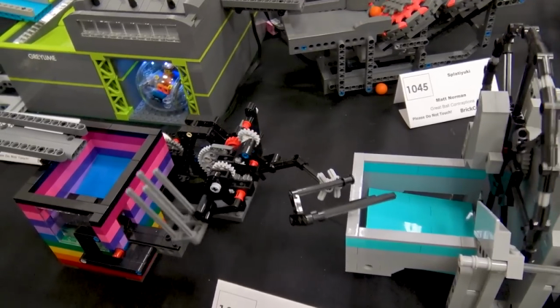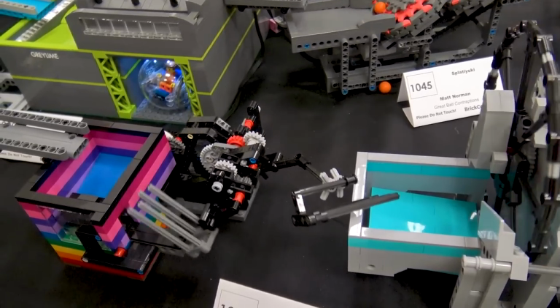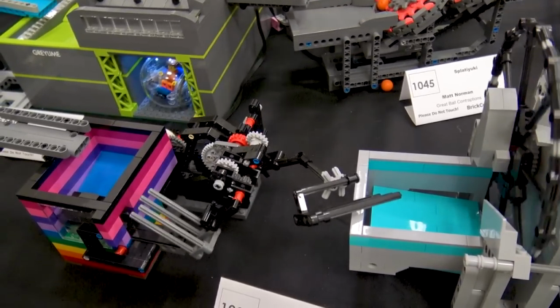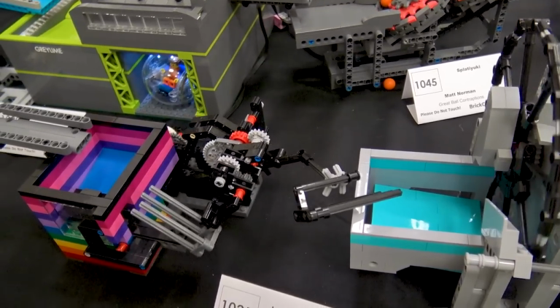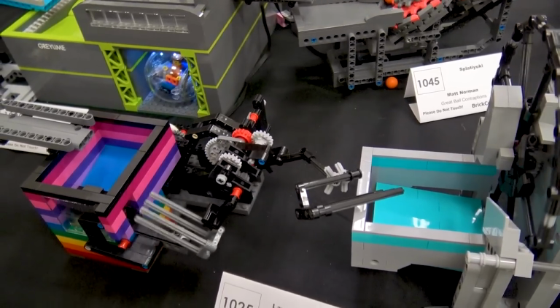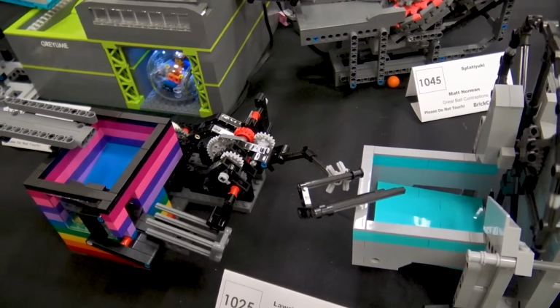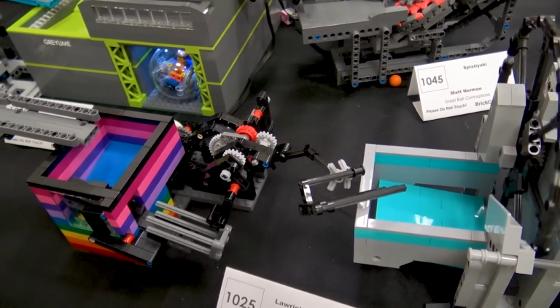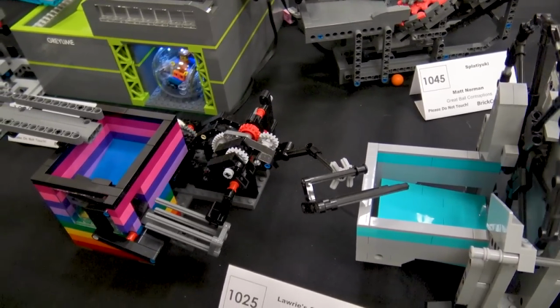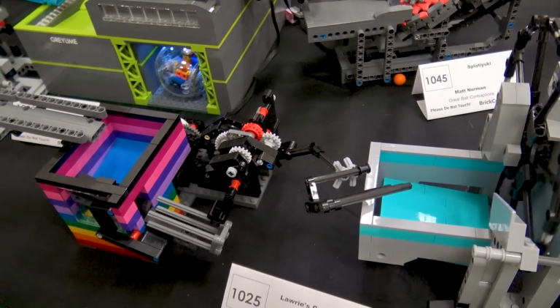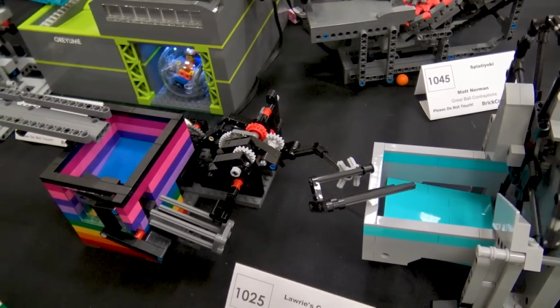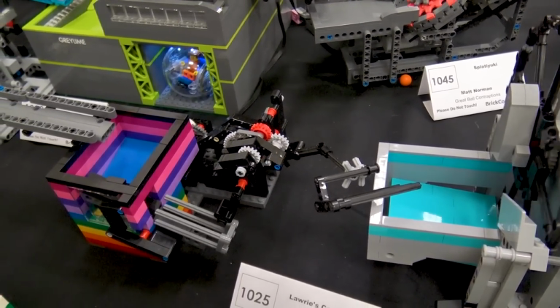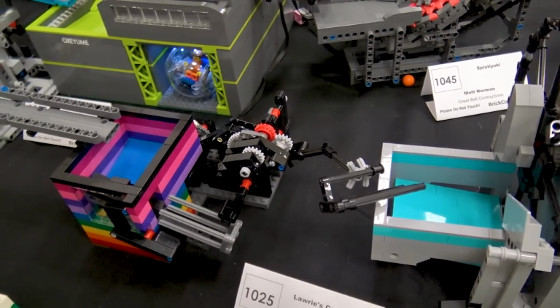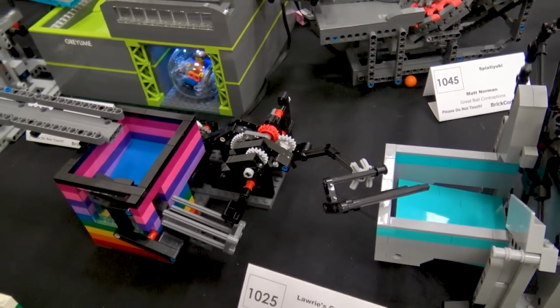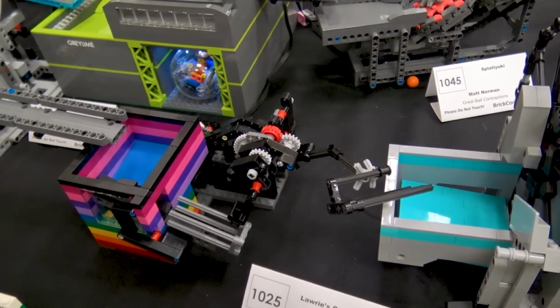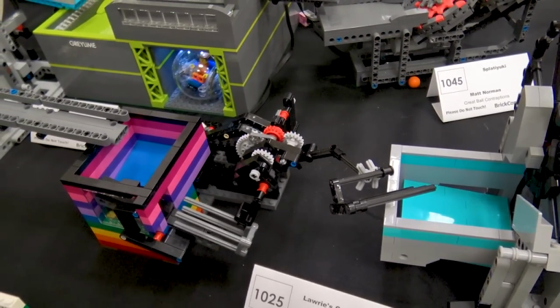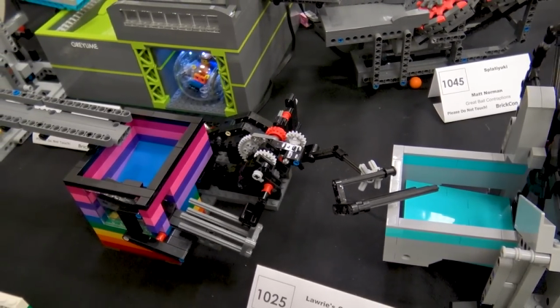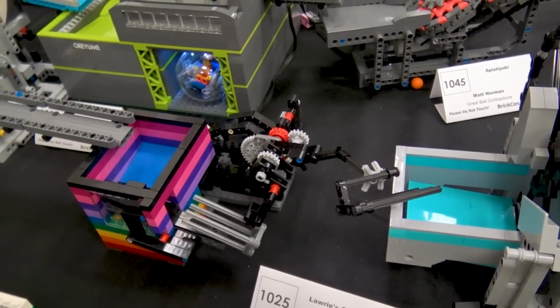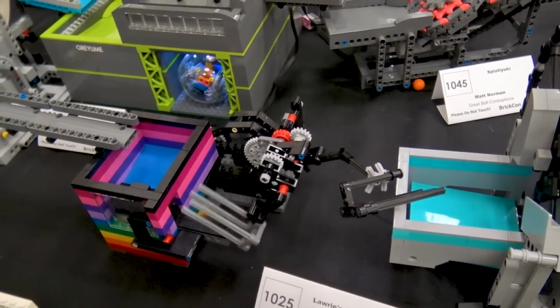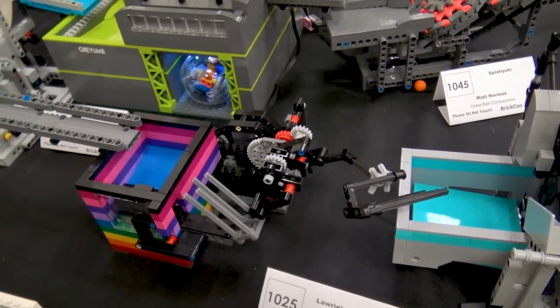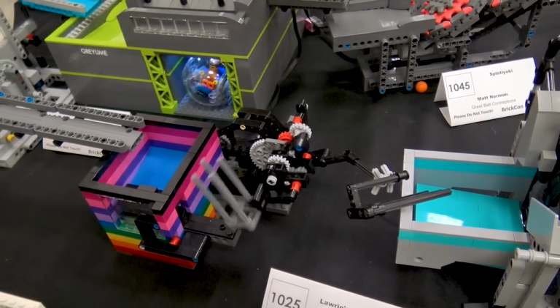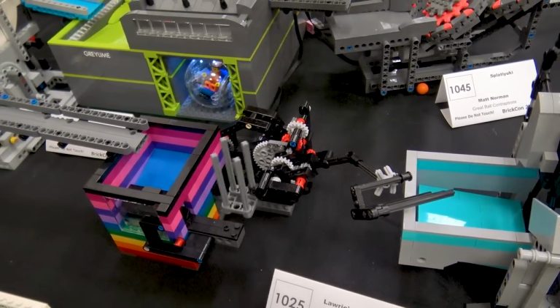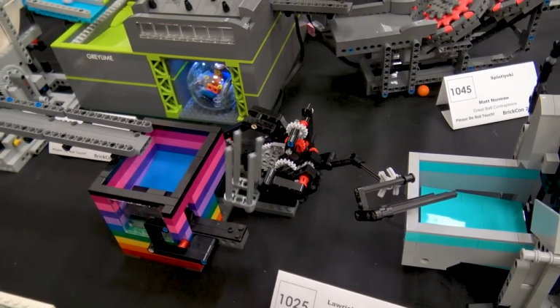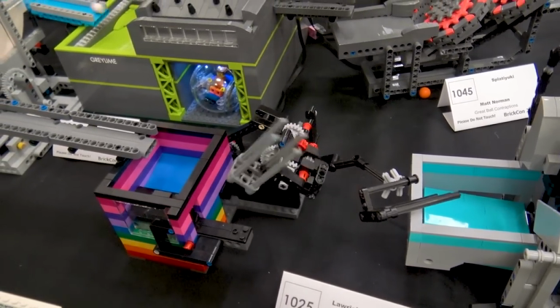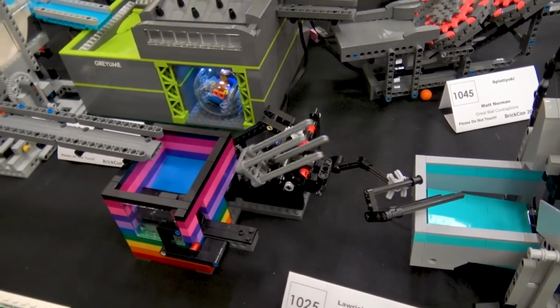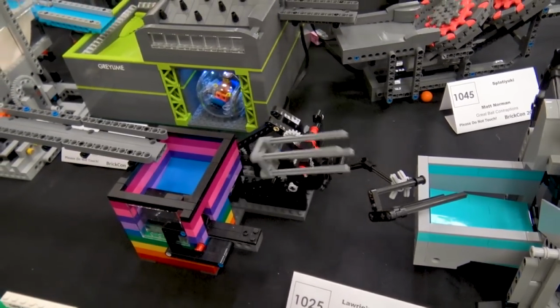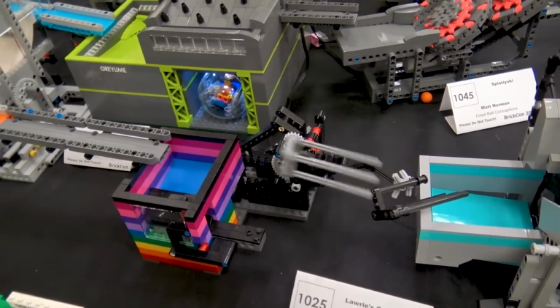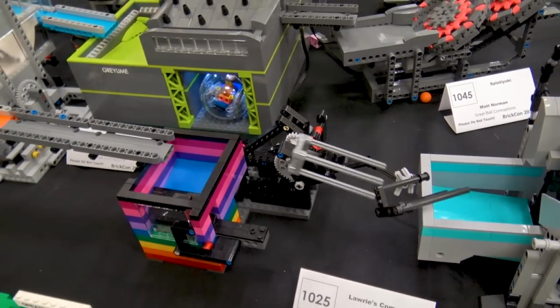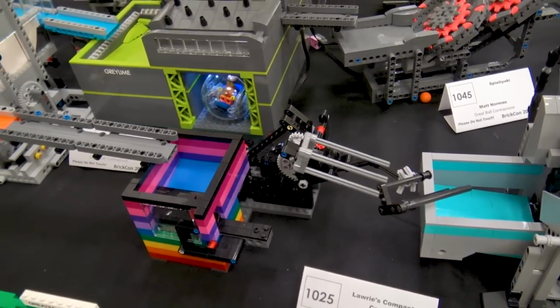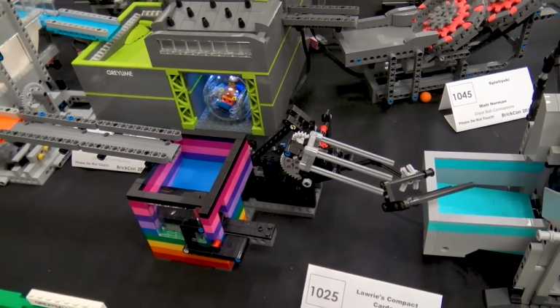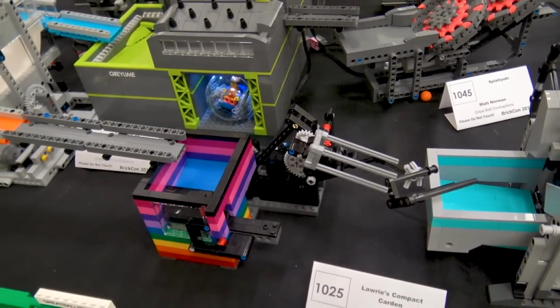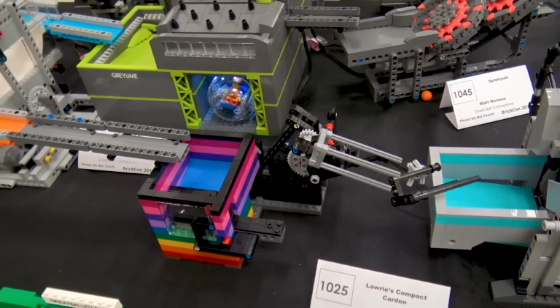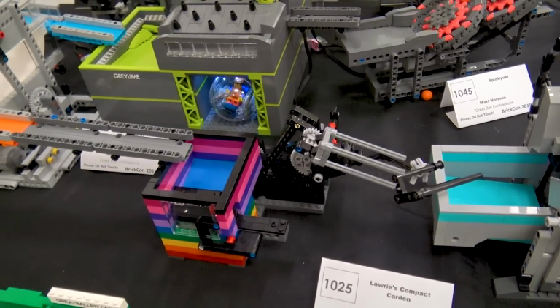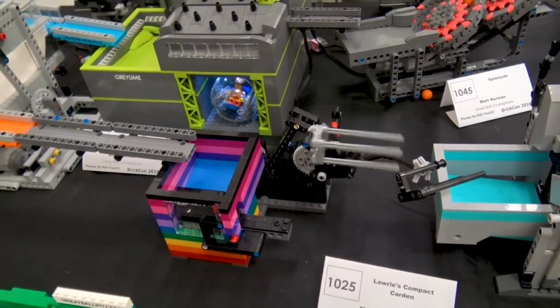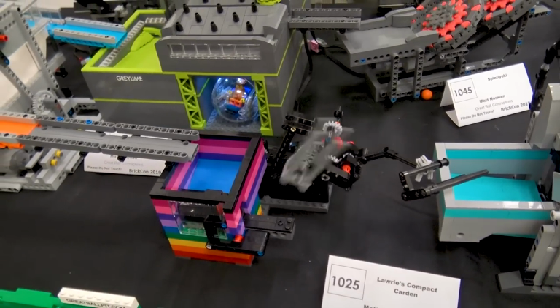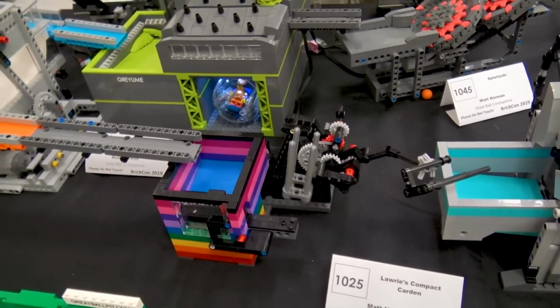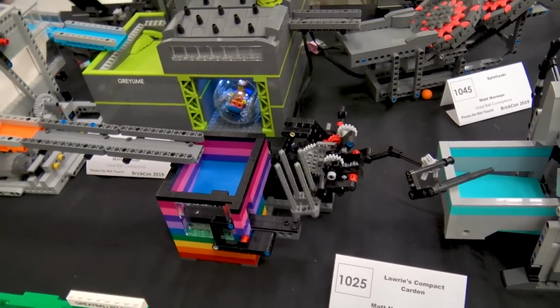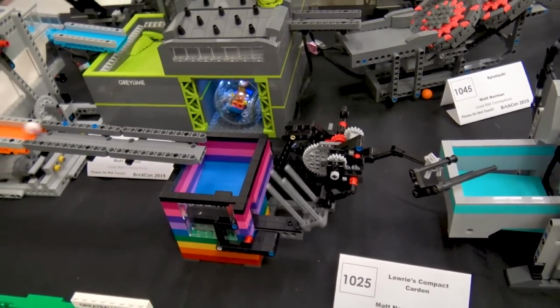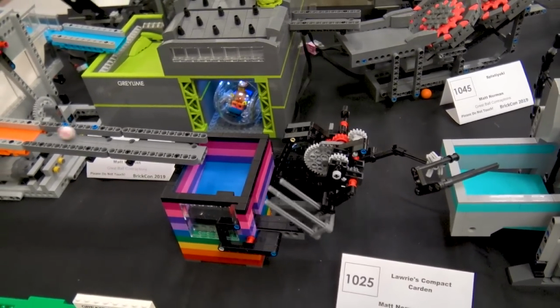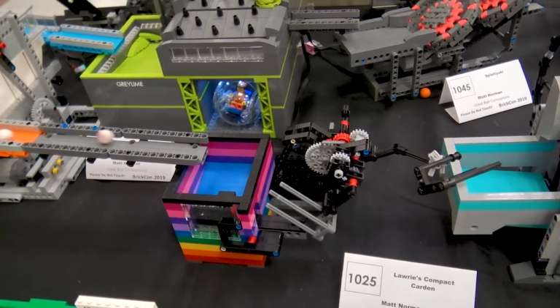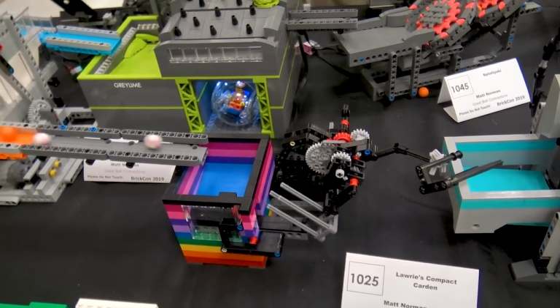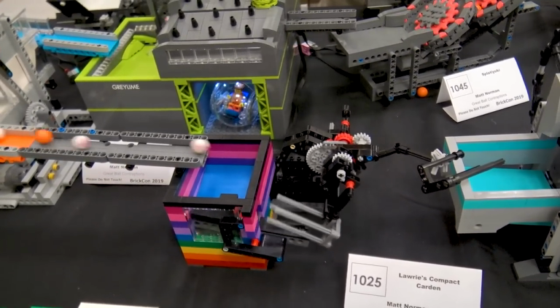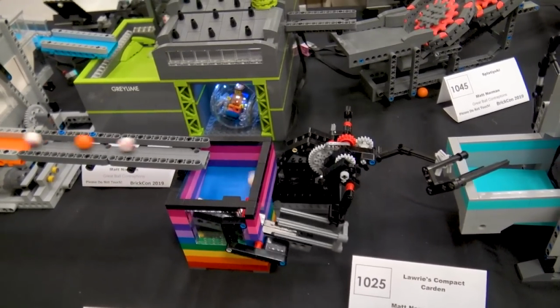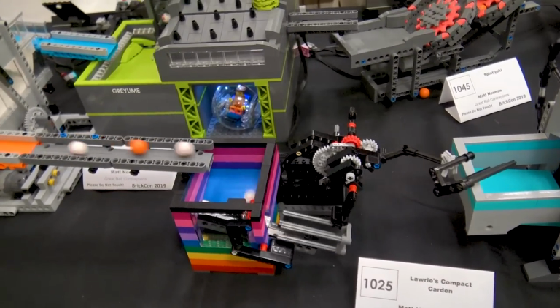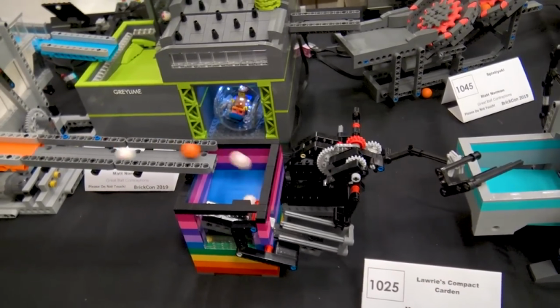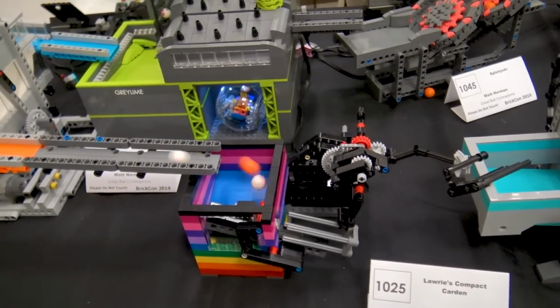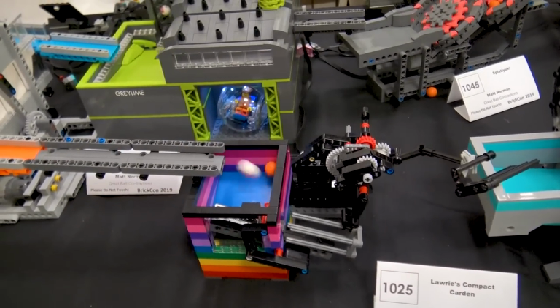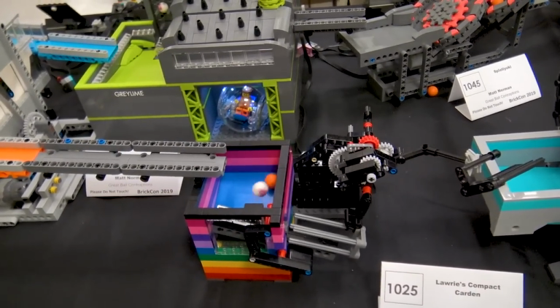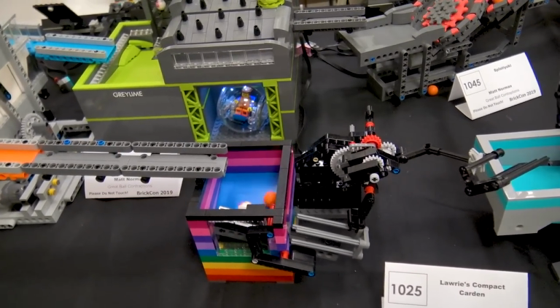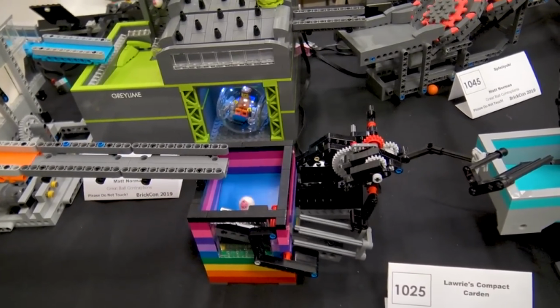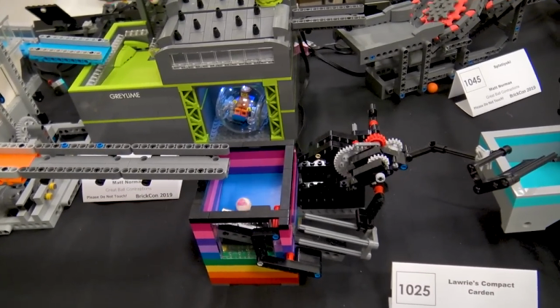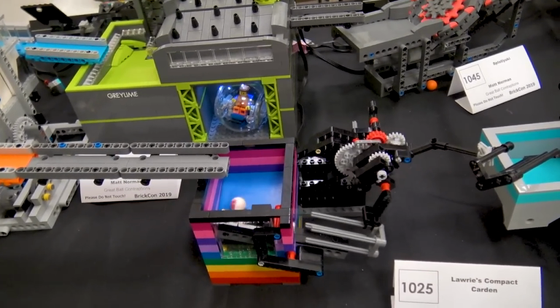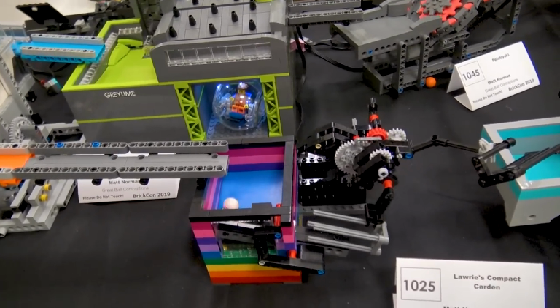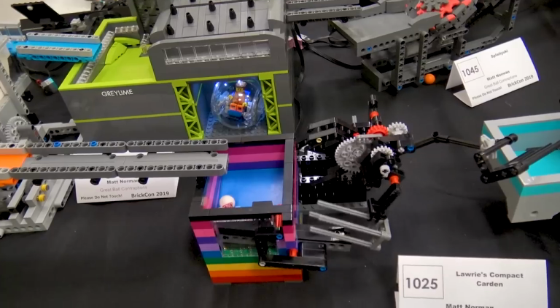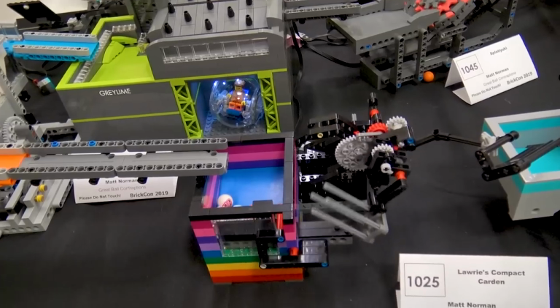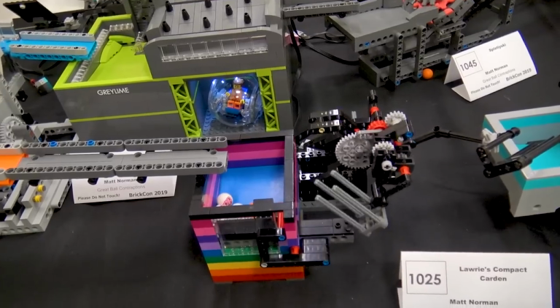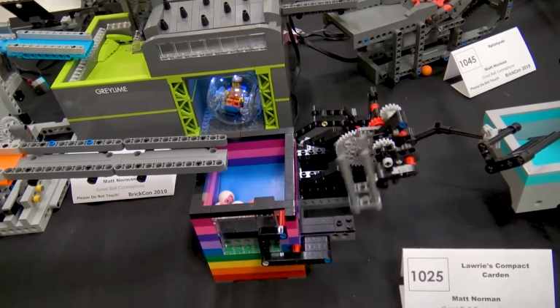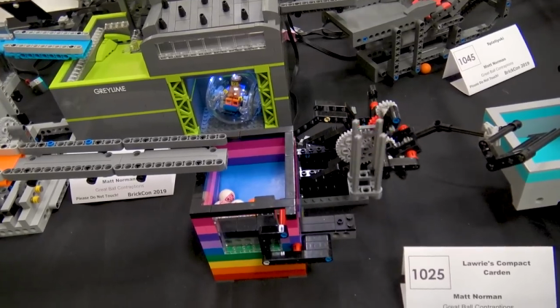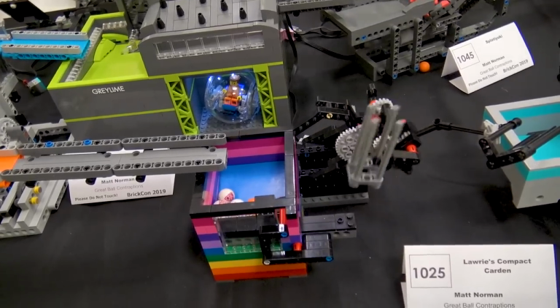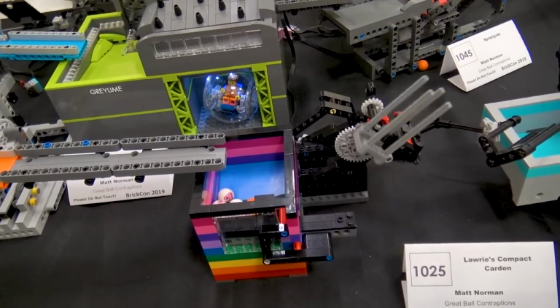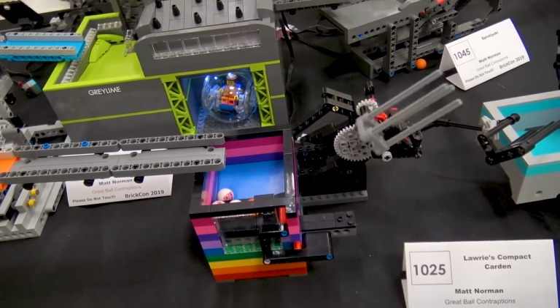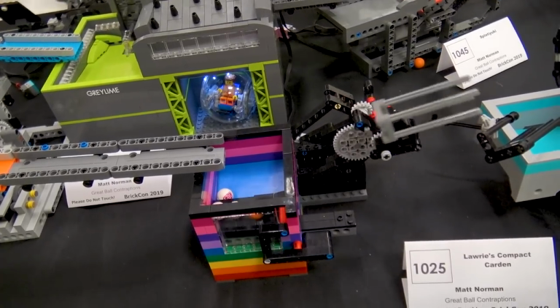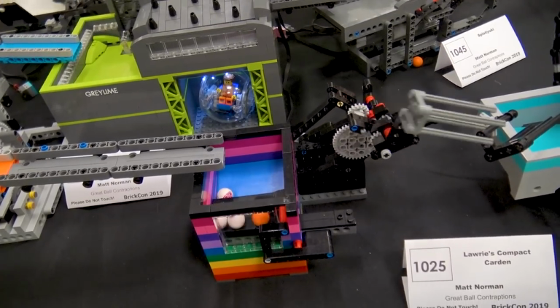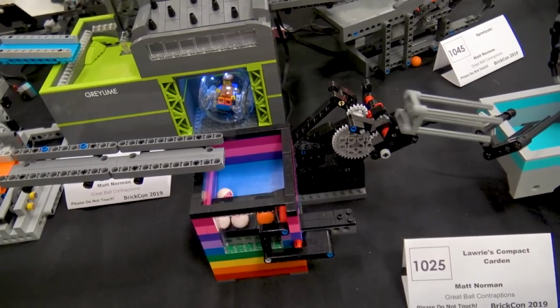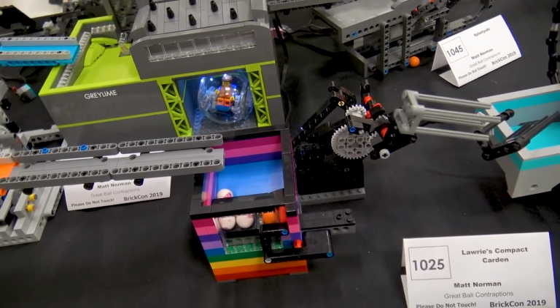It's extremely reliable. I've run it for over 20 hours with no problems, and that's right after building it with the instructions. So great module.